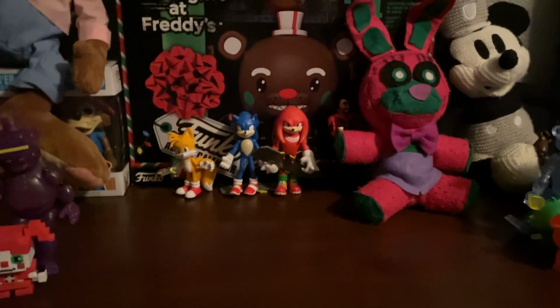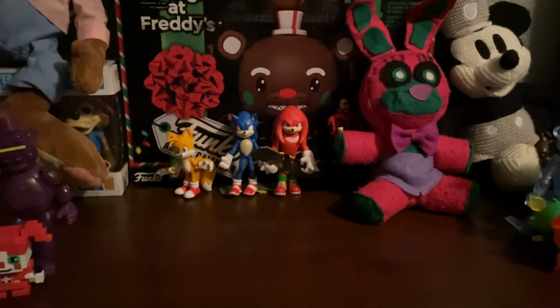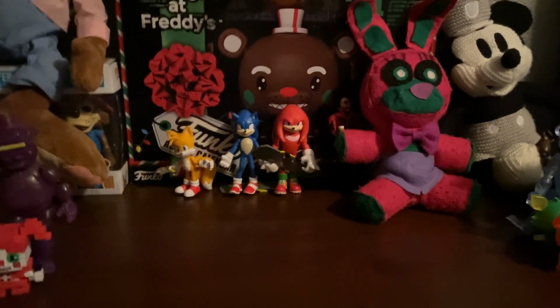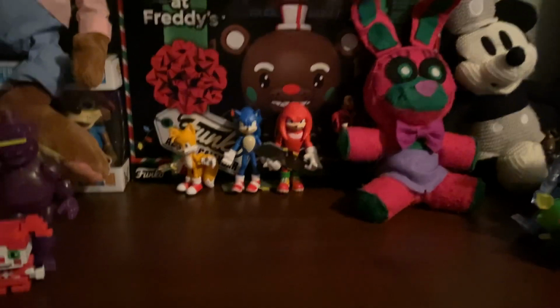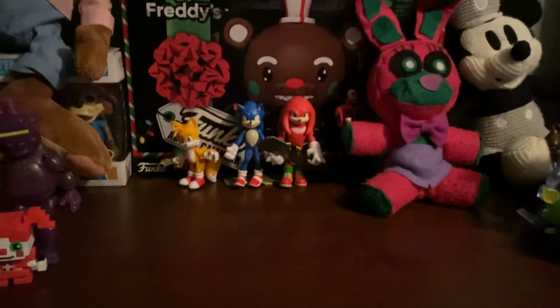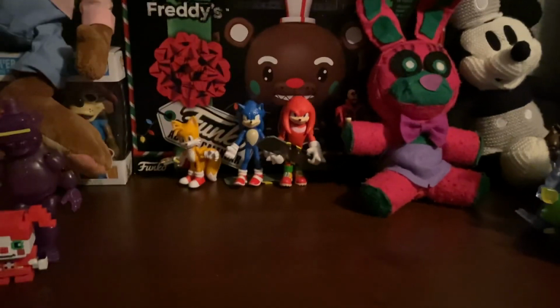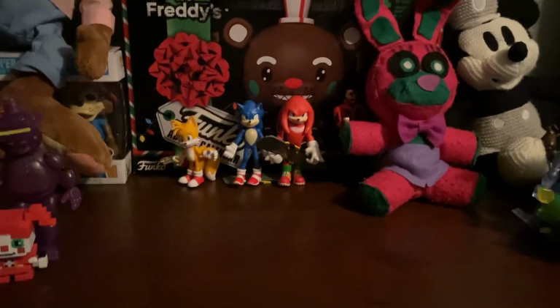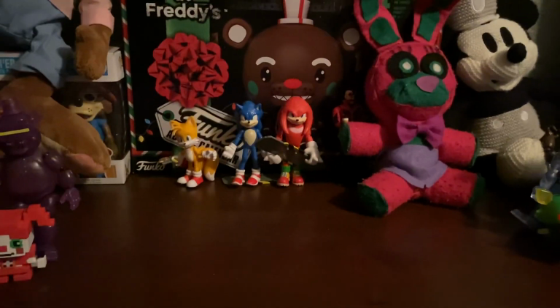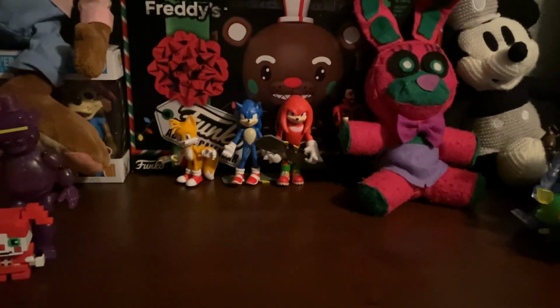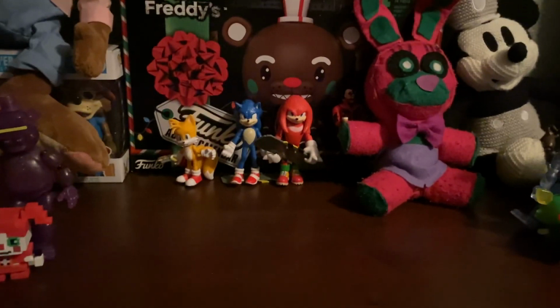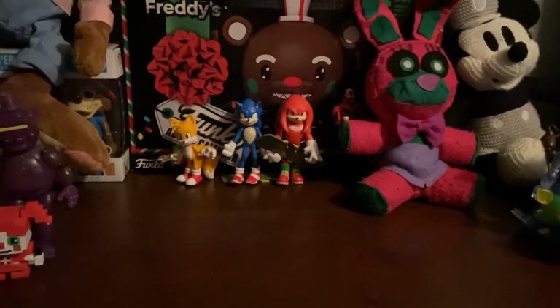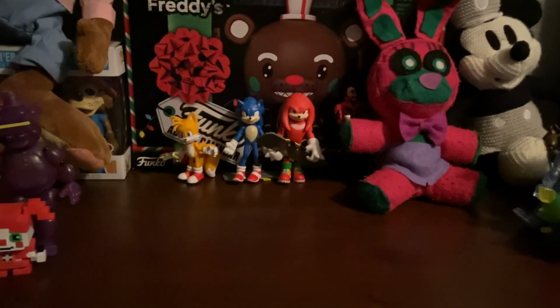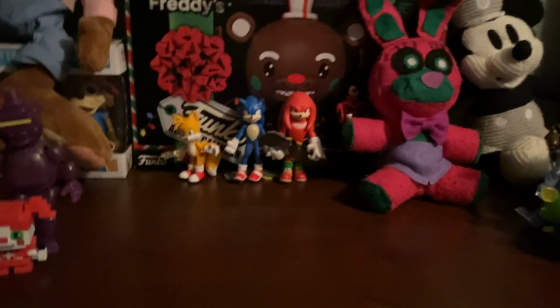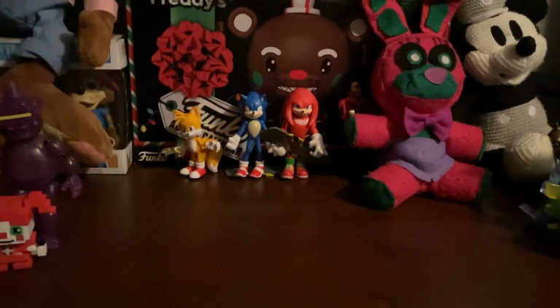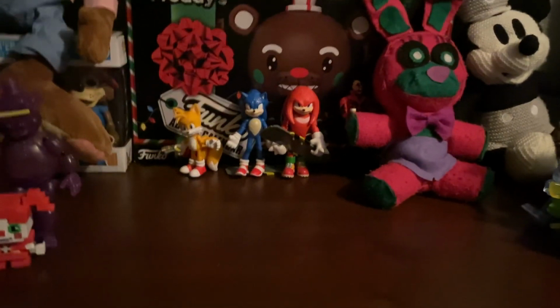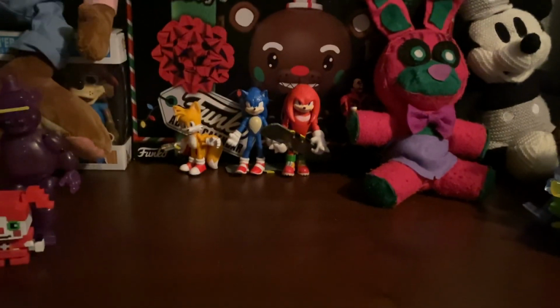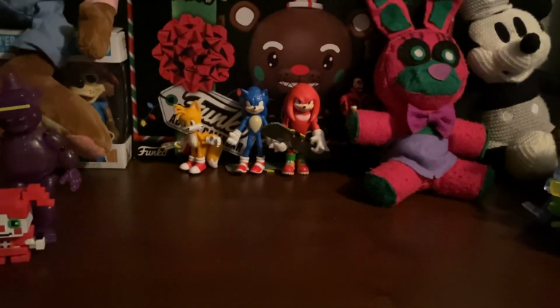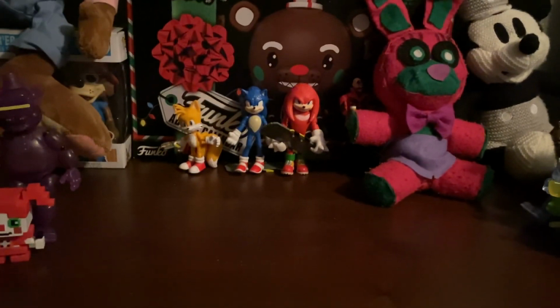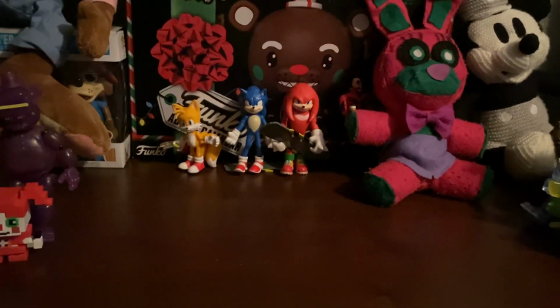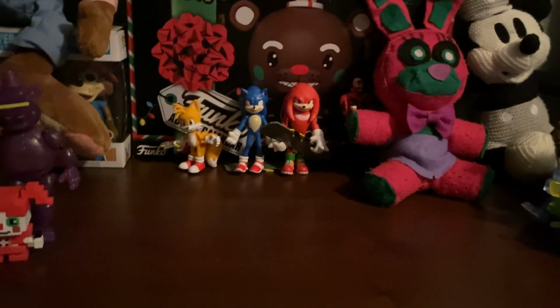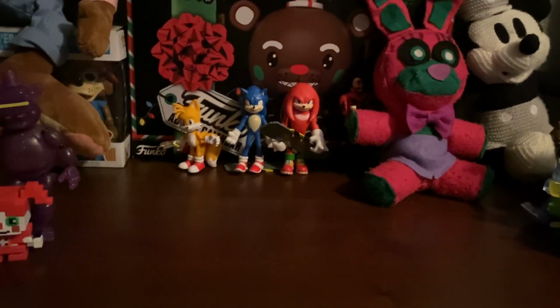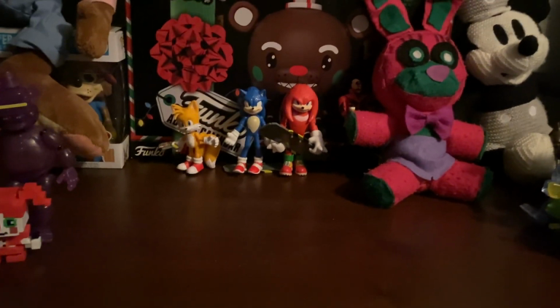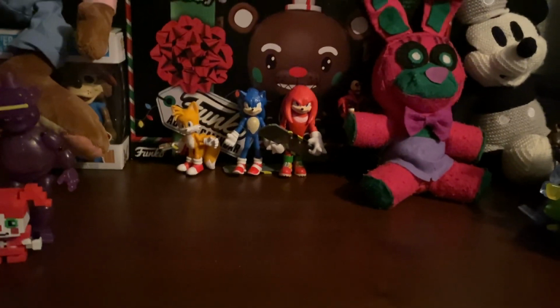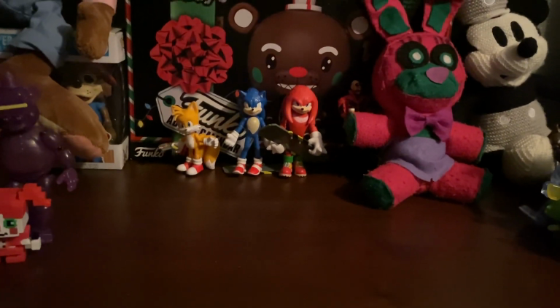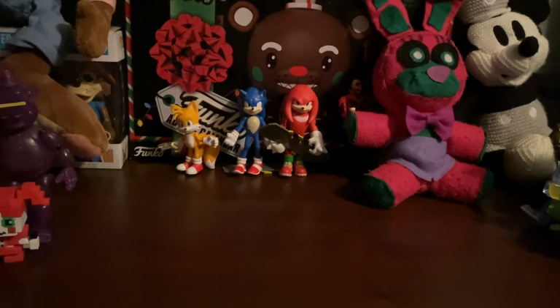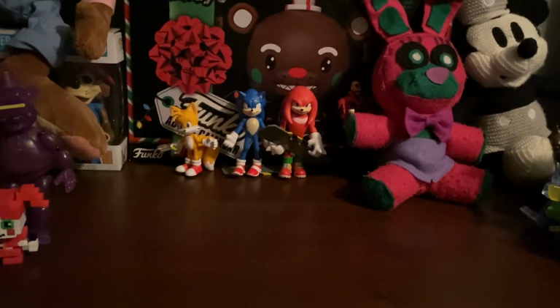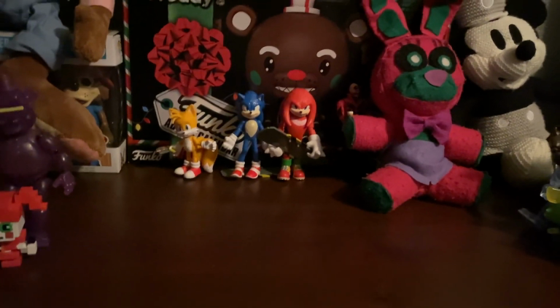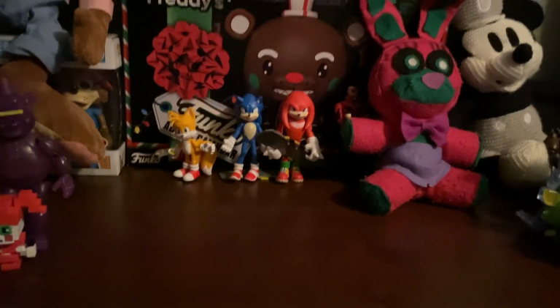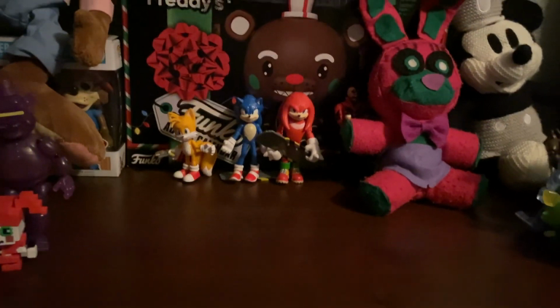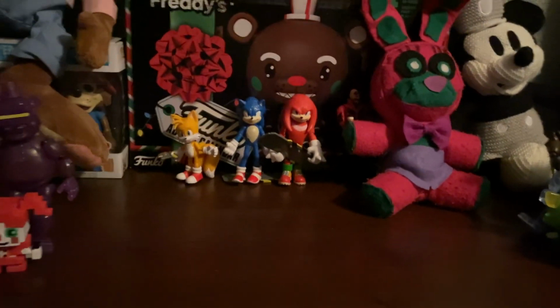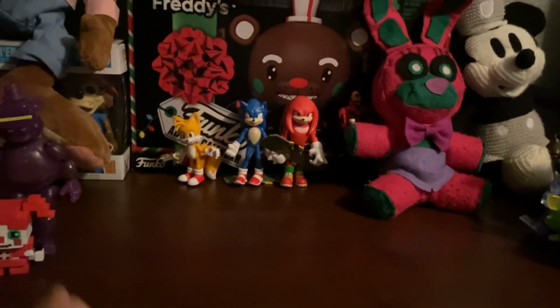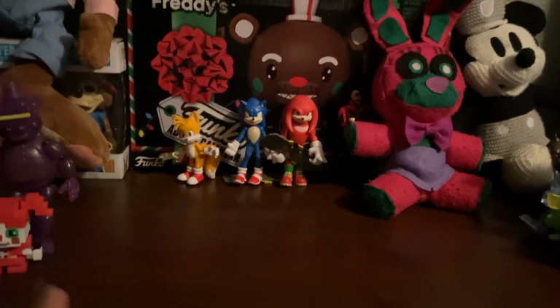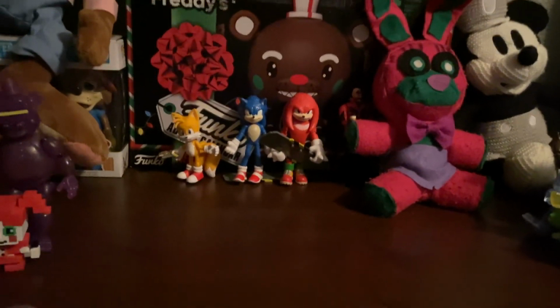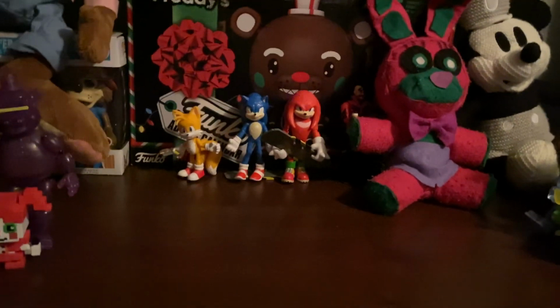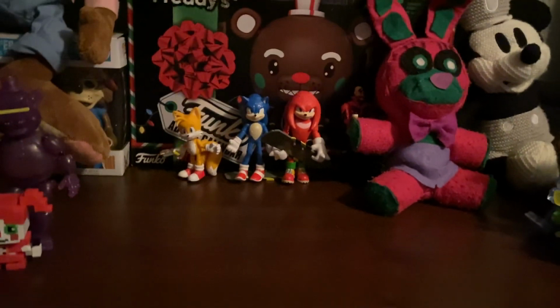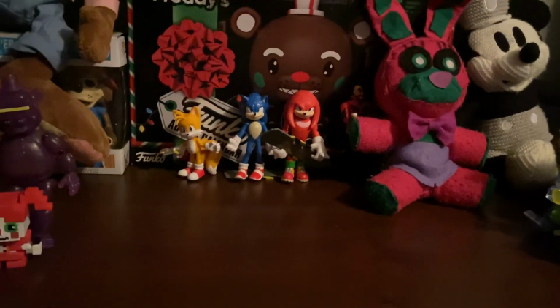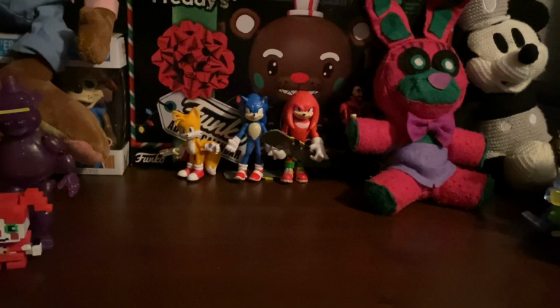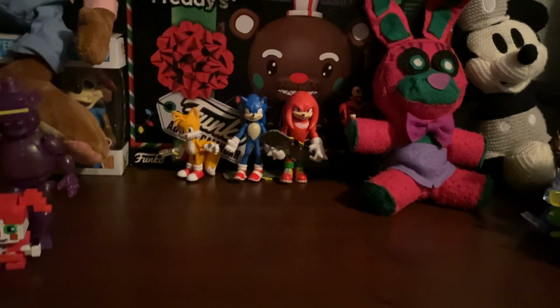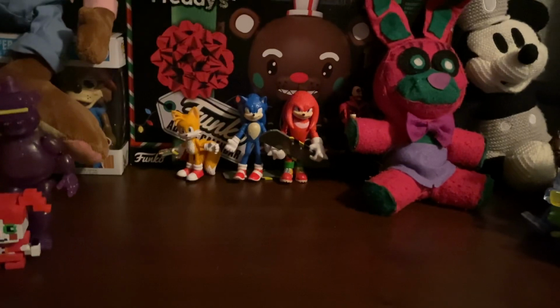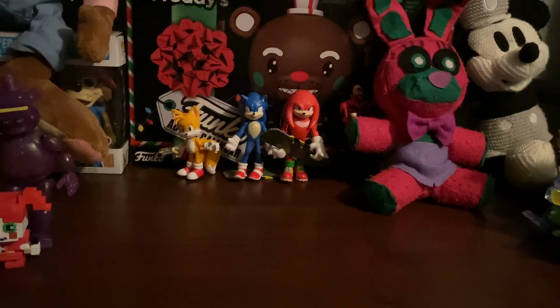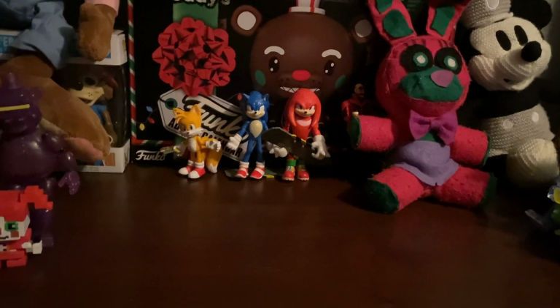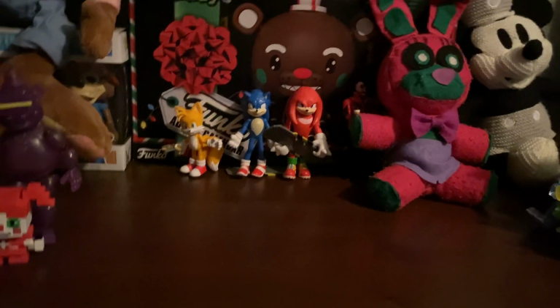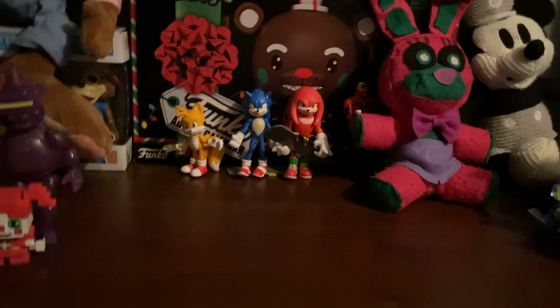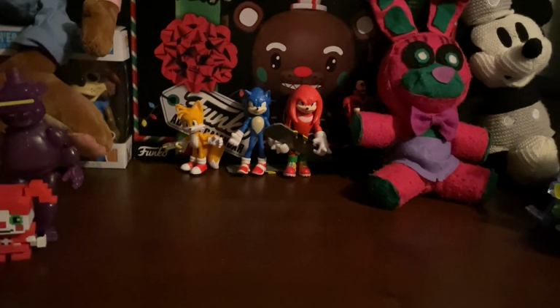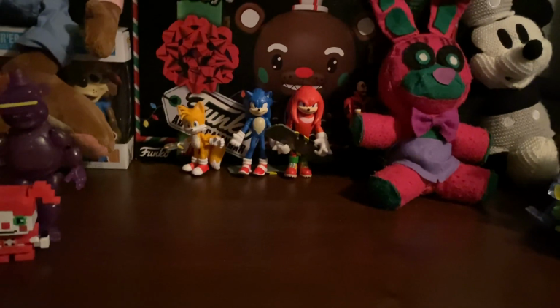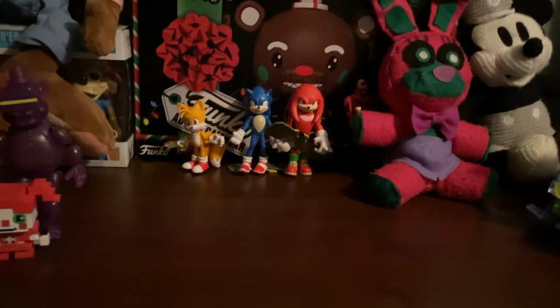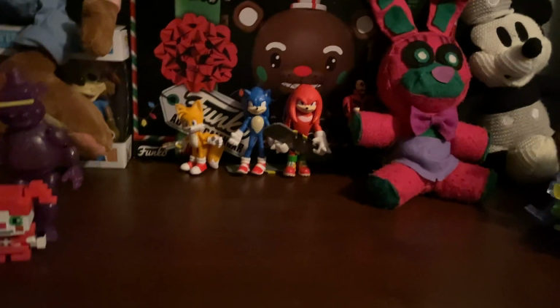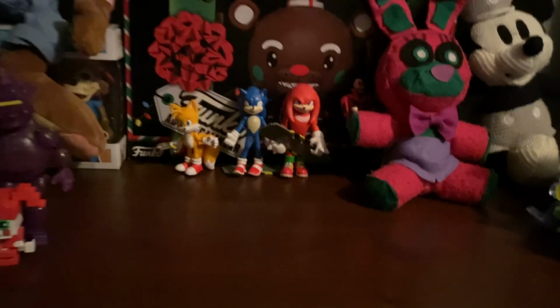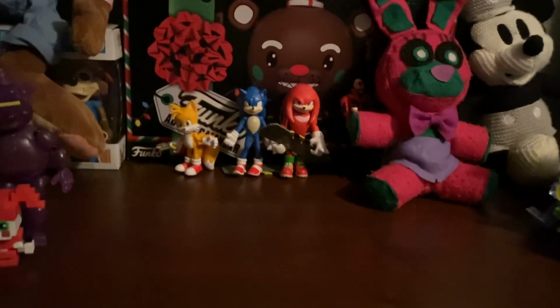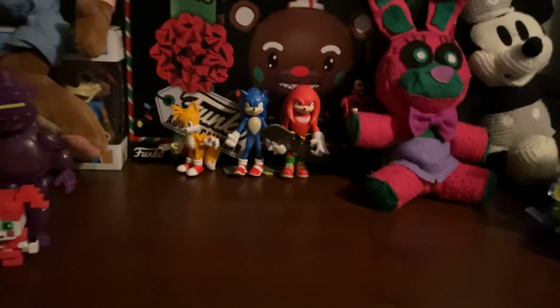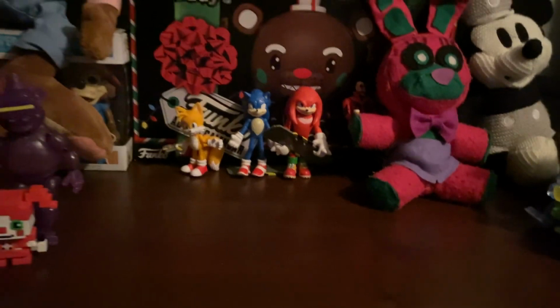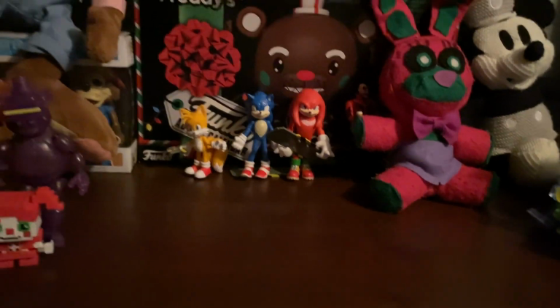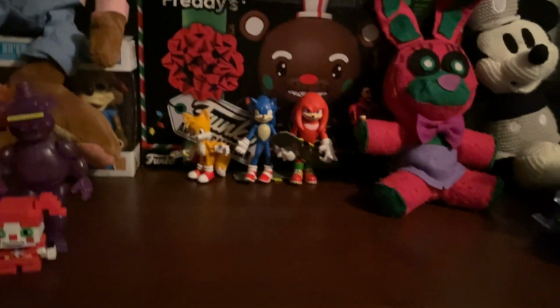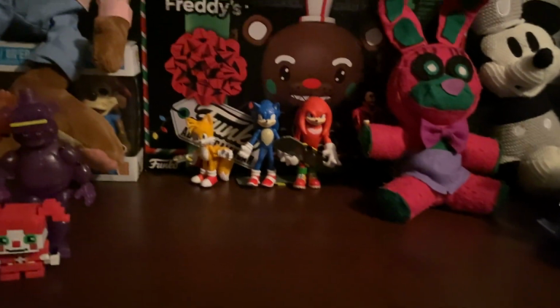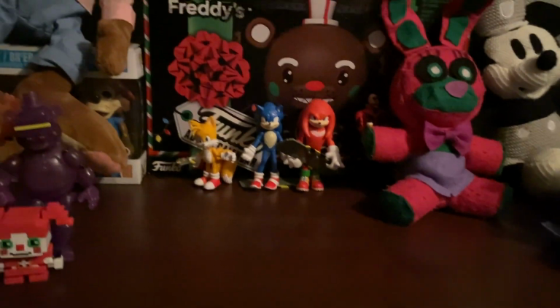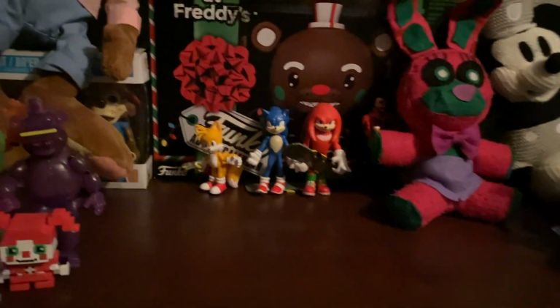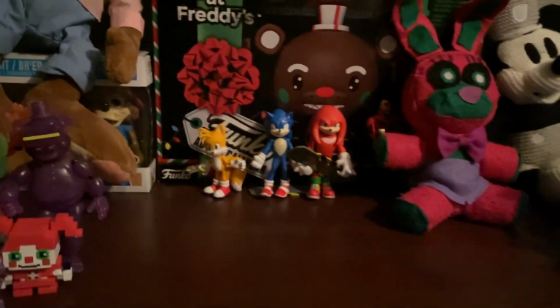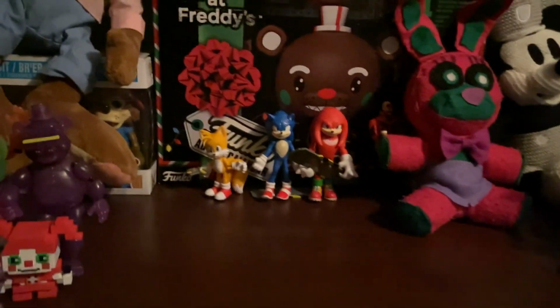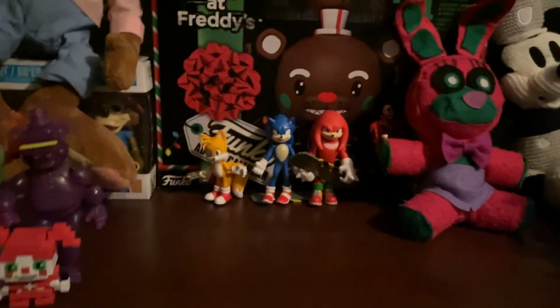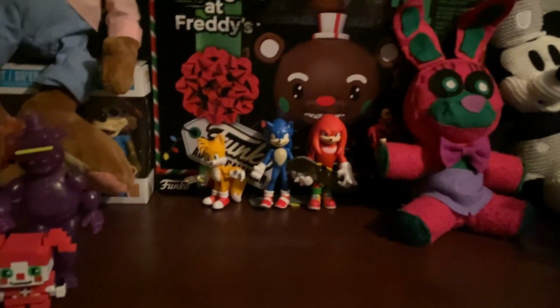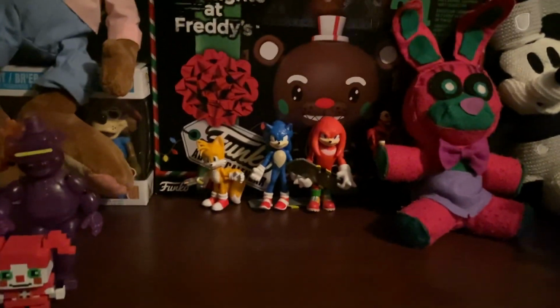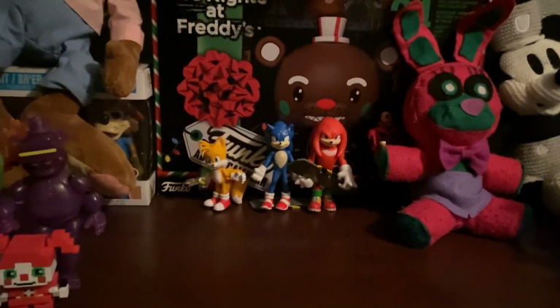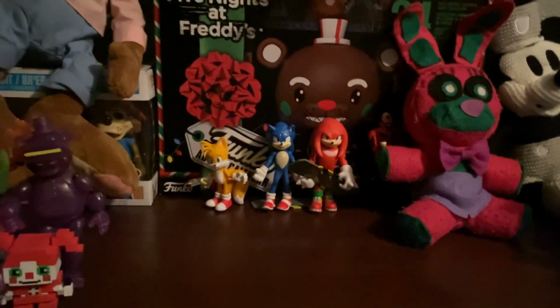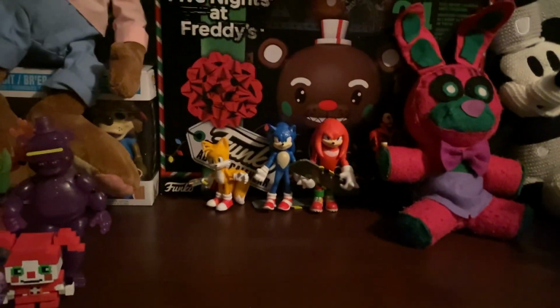Hello everybody, welcome back to another video. In today's video, we're gonna be reviewing a custom plush that someone made for me.